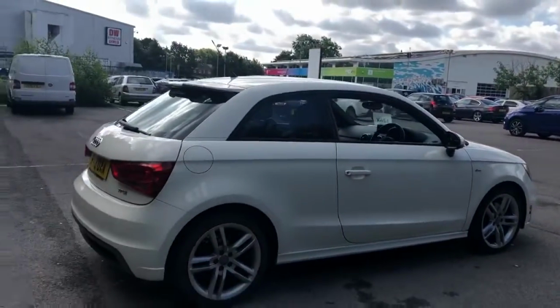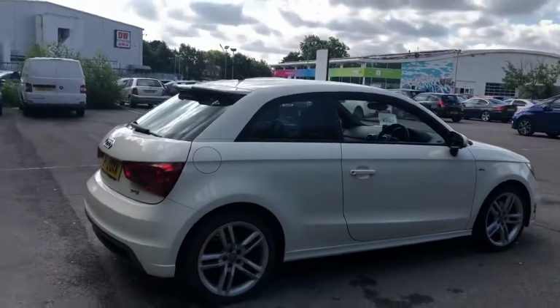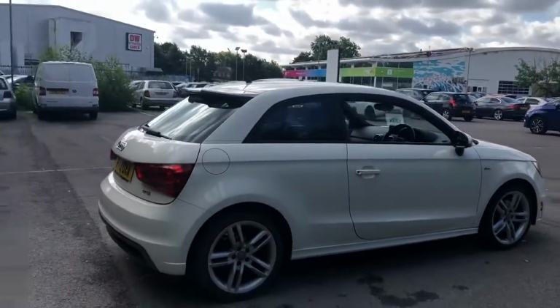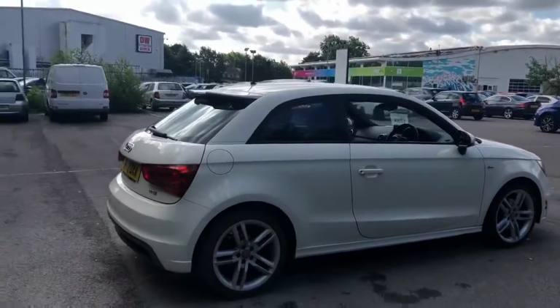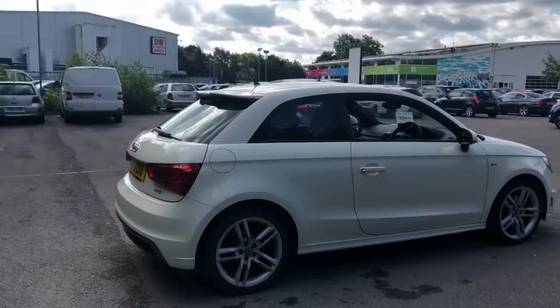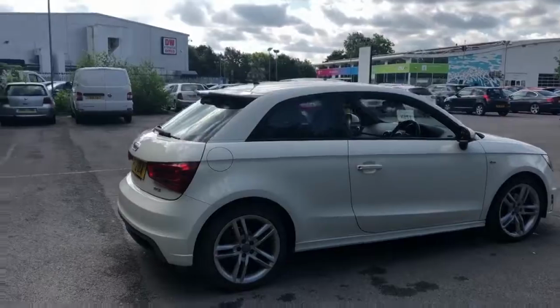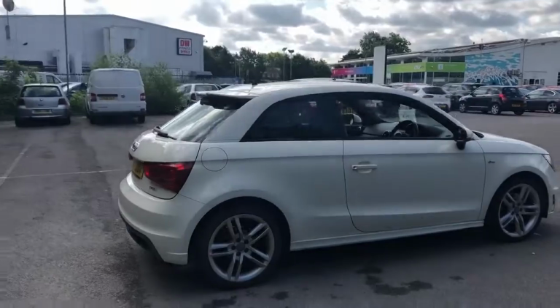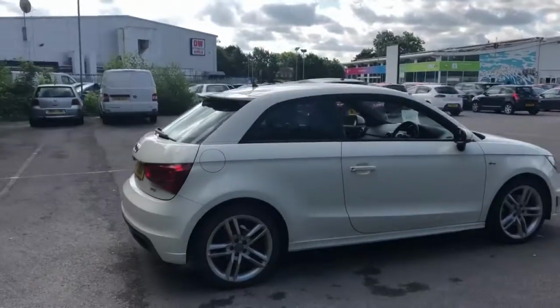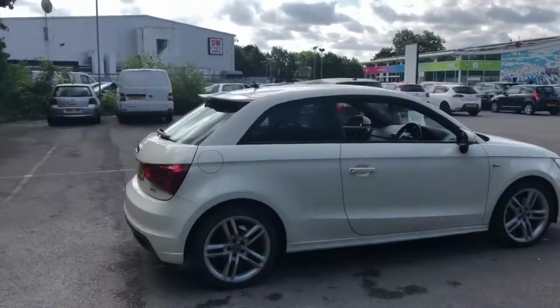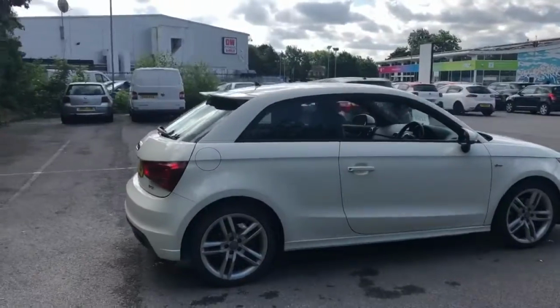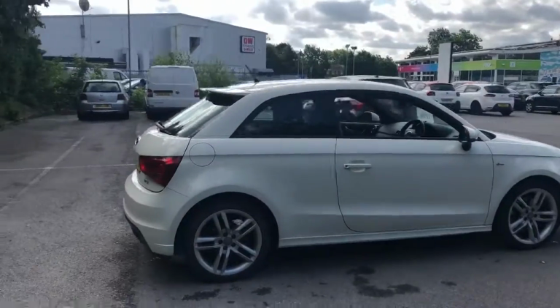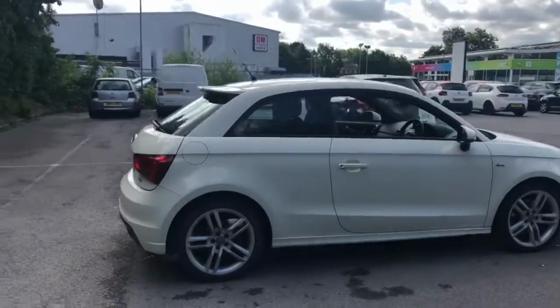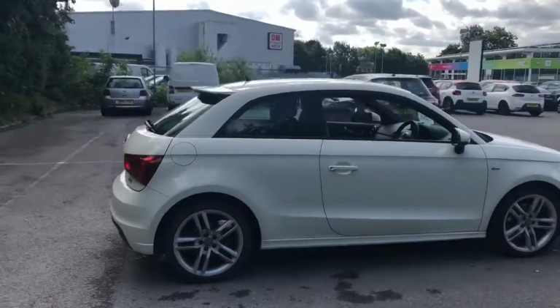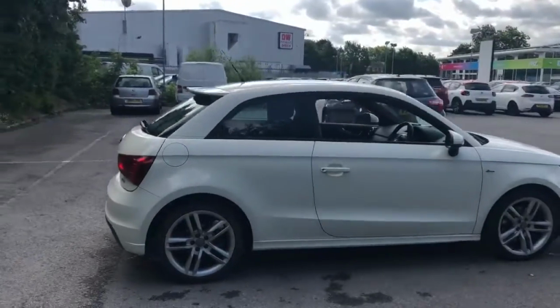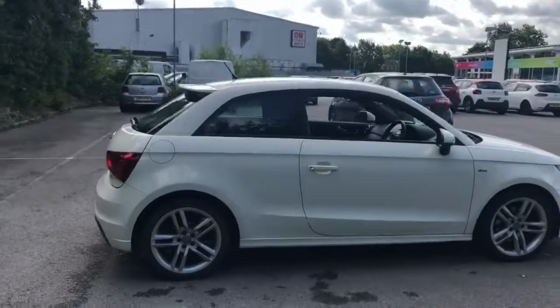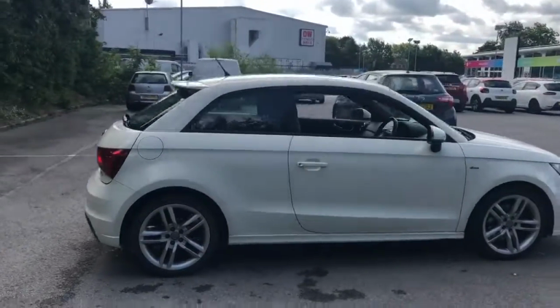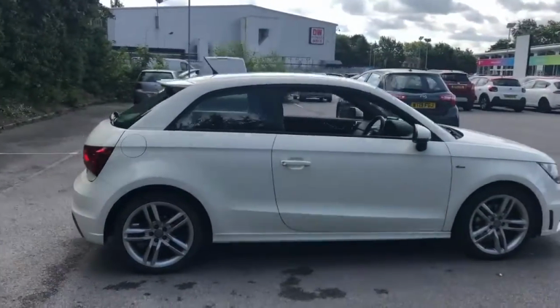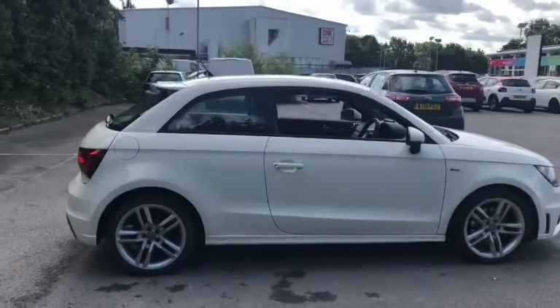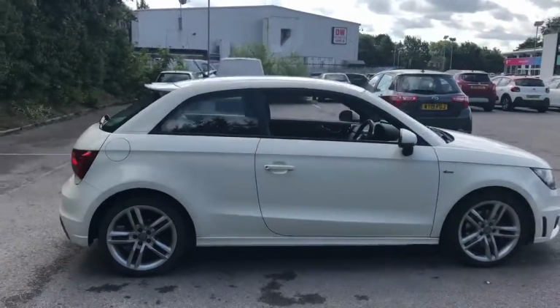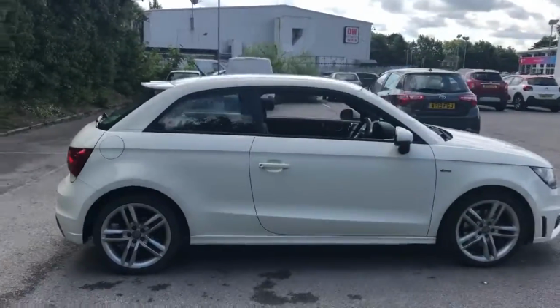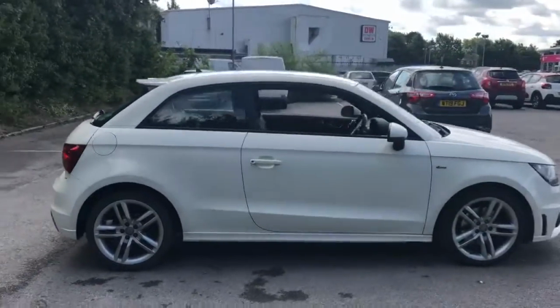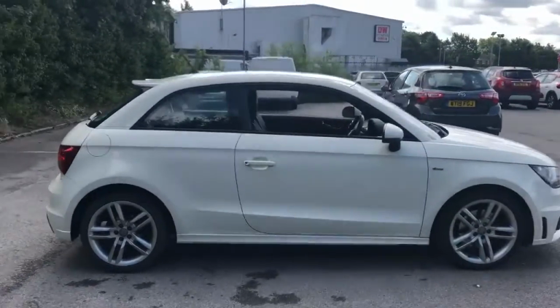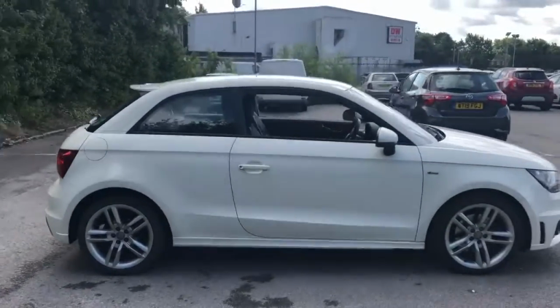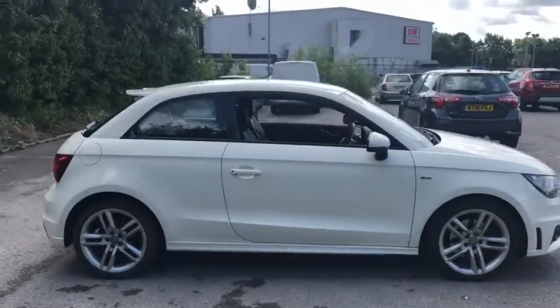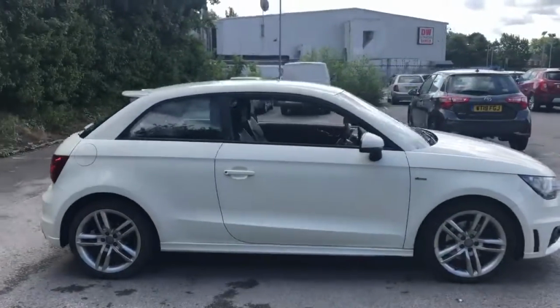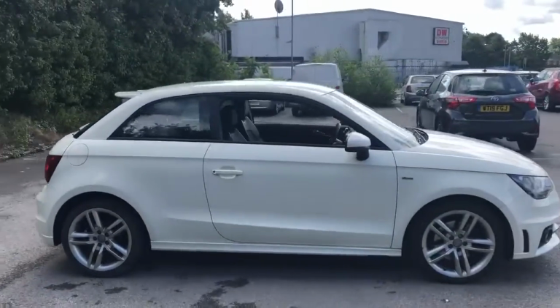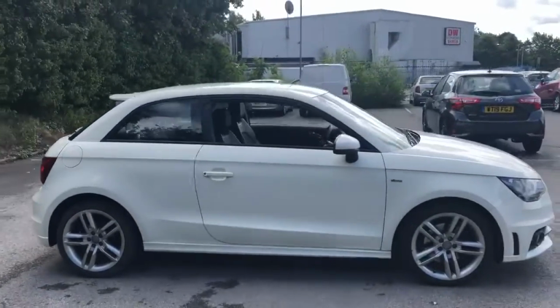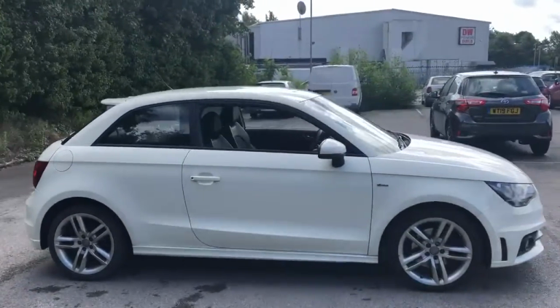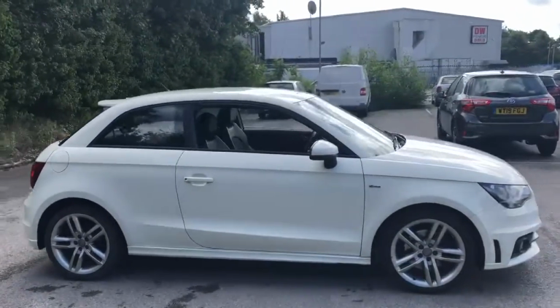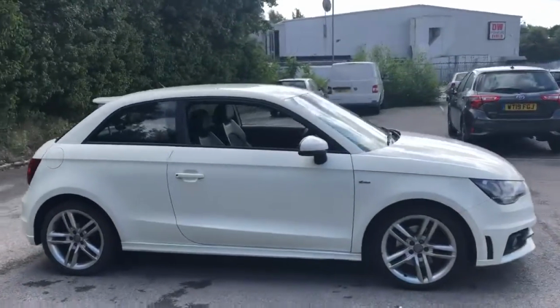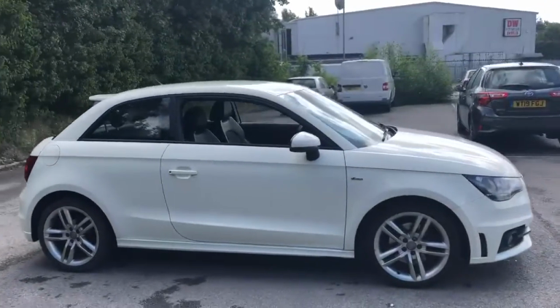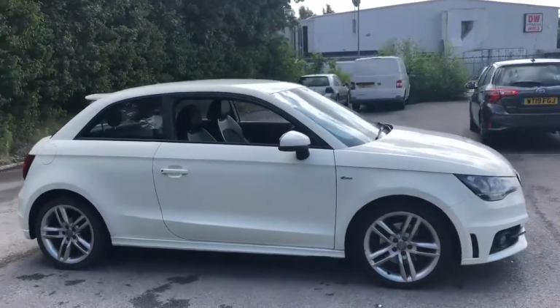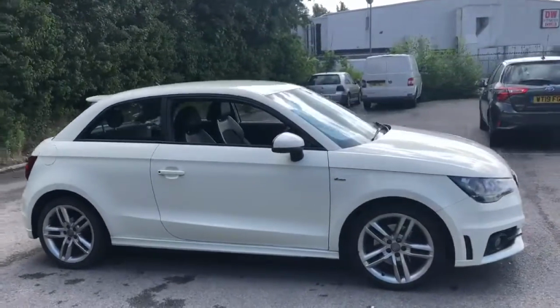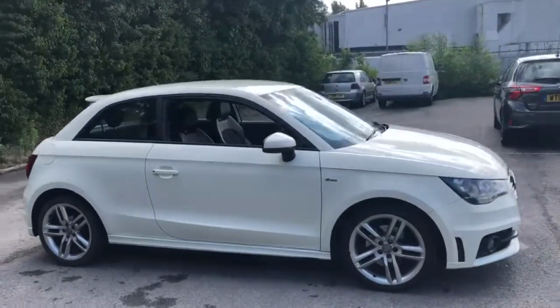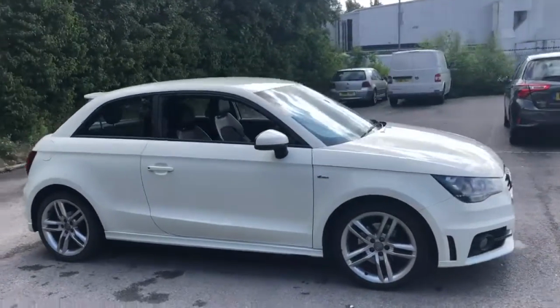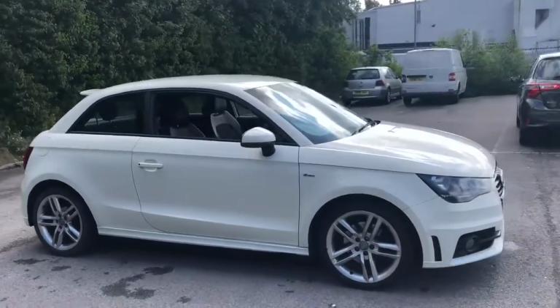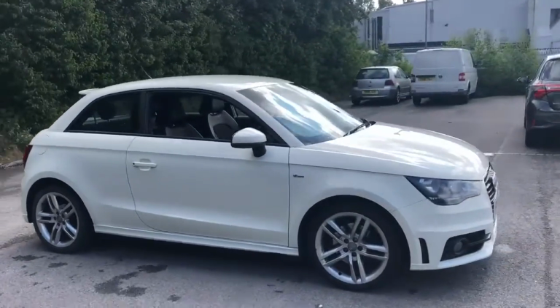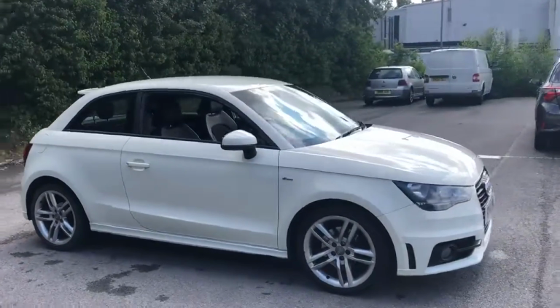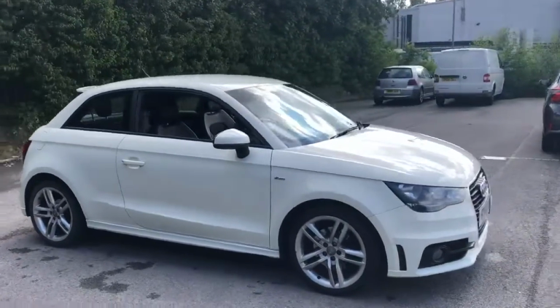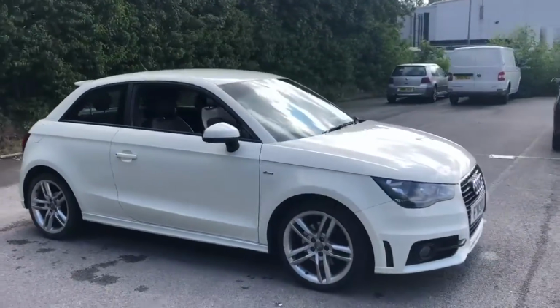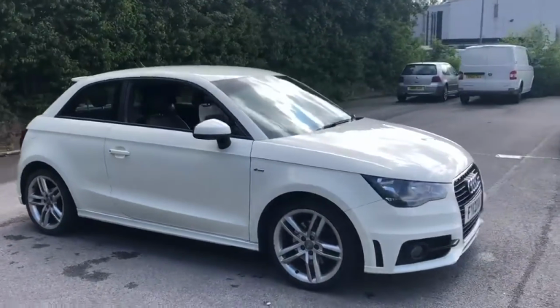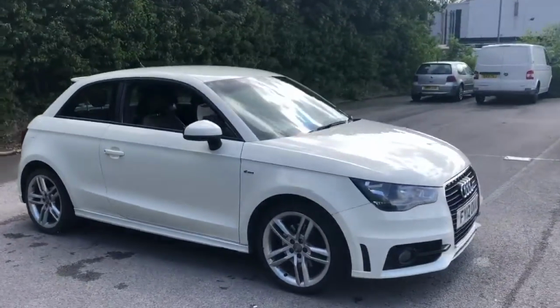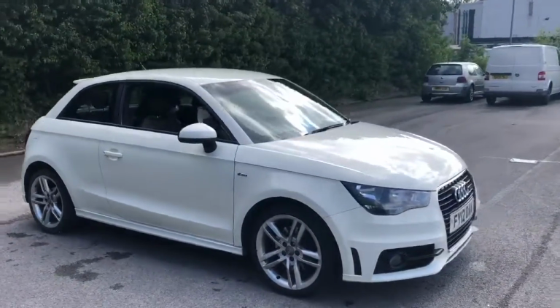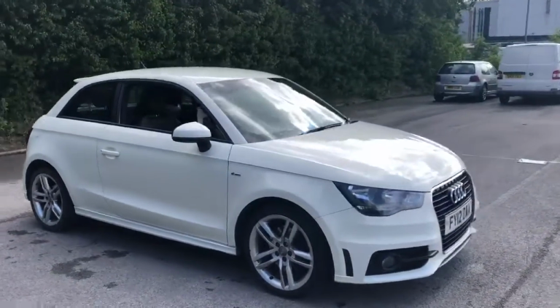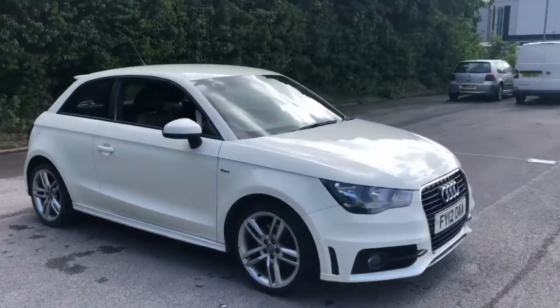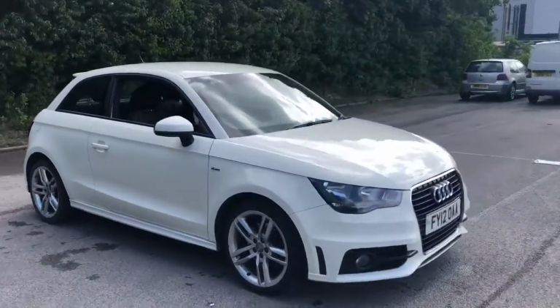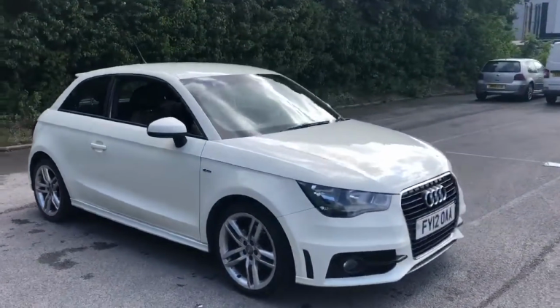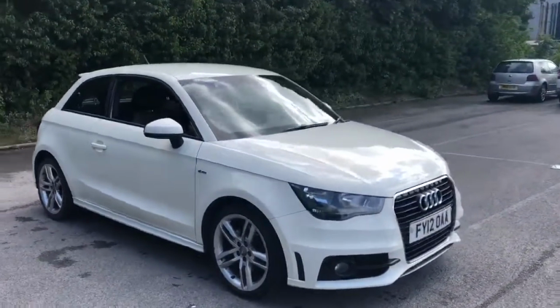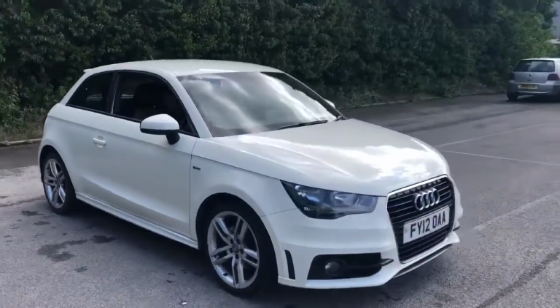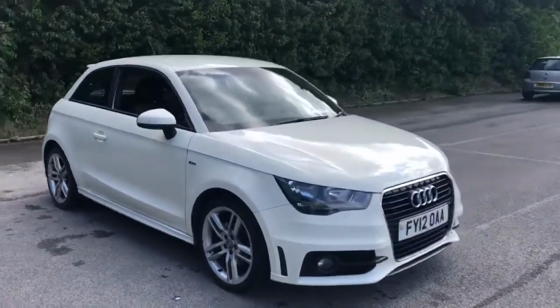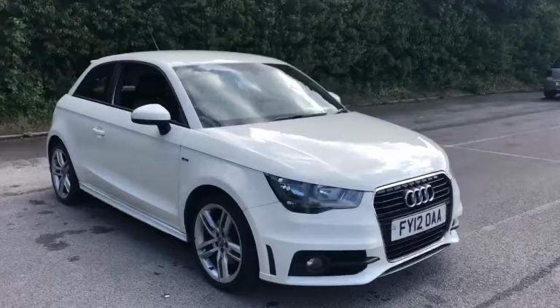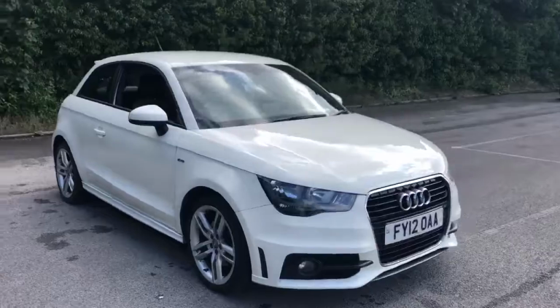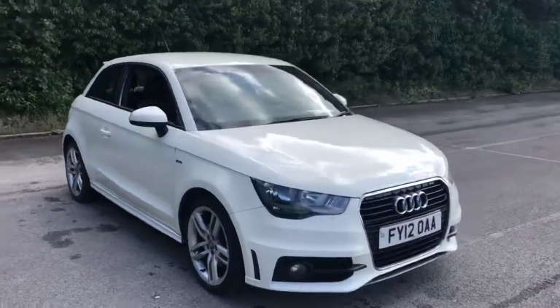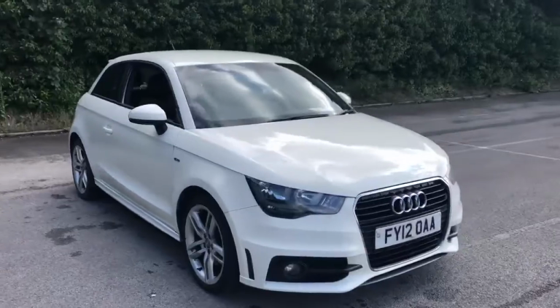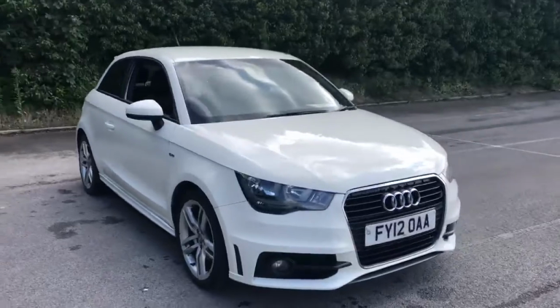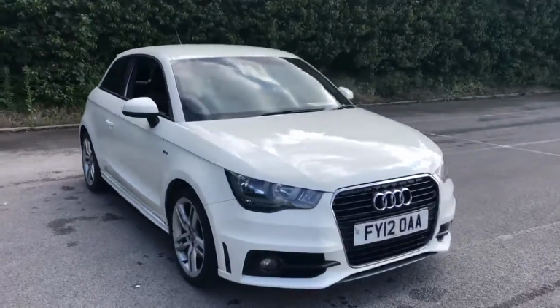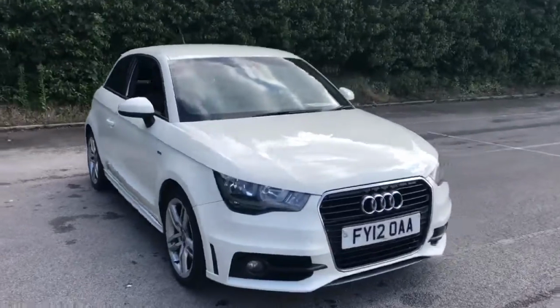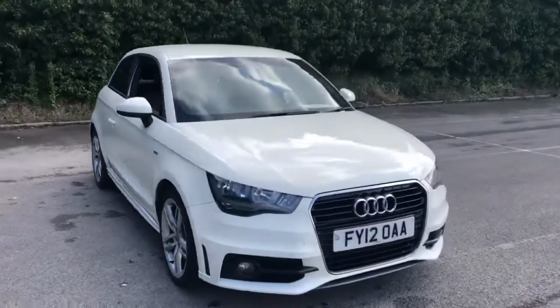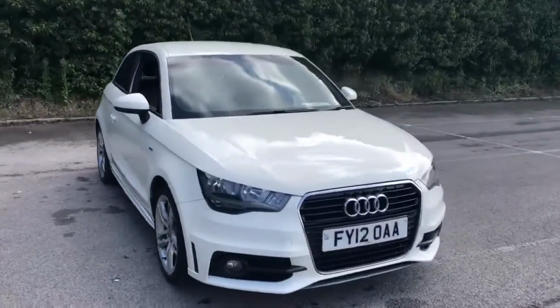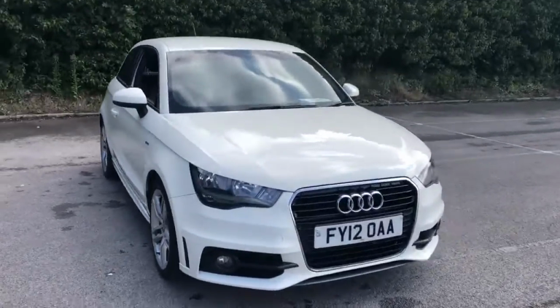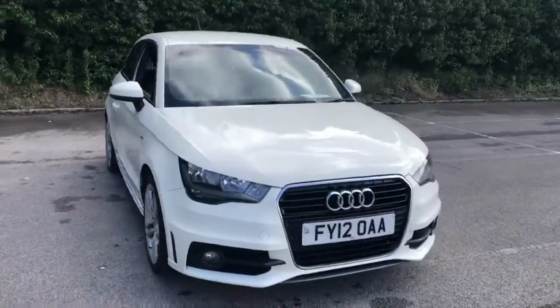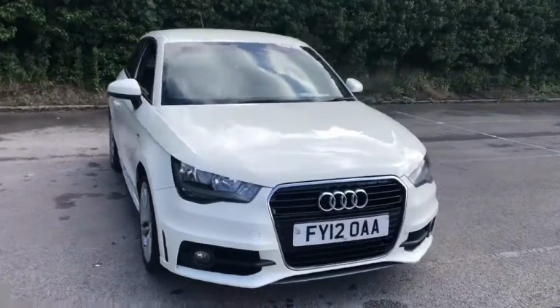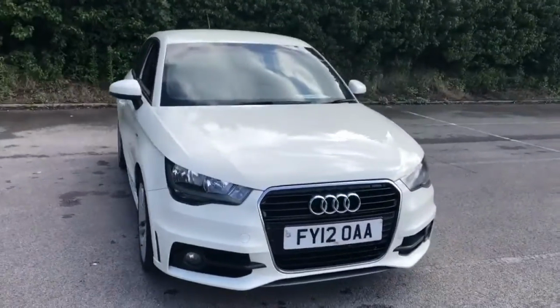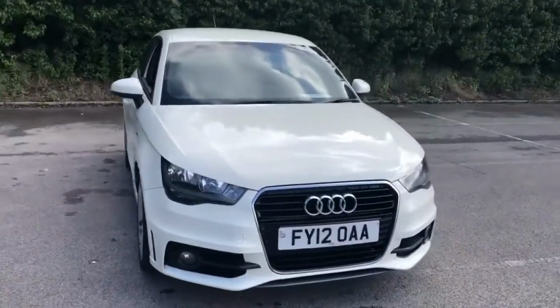And there we have the 2012 Audi A1. To arrange a viewing or book a test drive, please contact Pentagon Lincoln at Trishen Road.